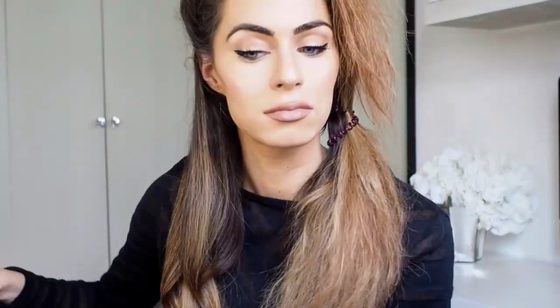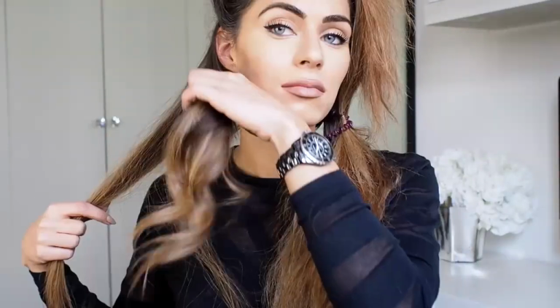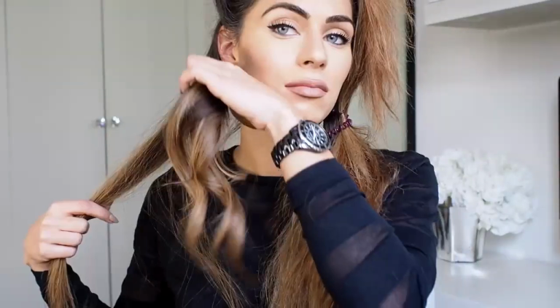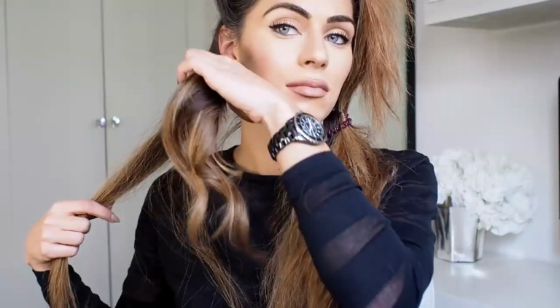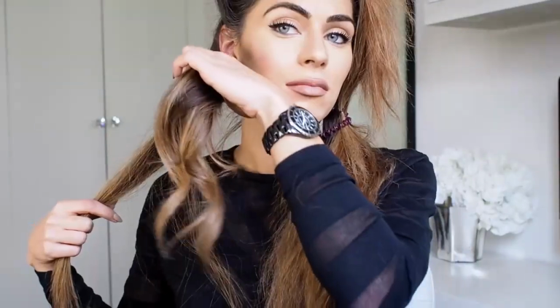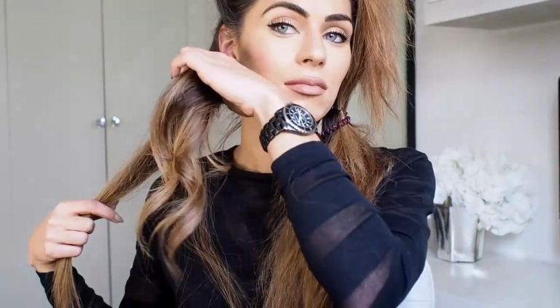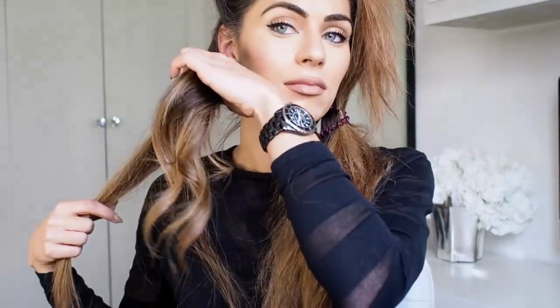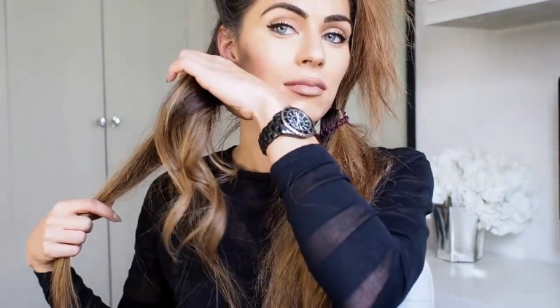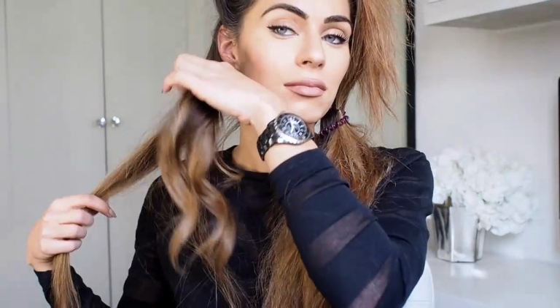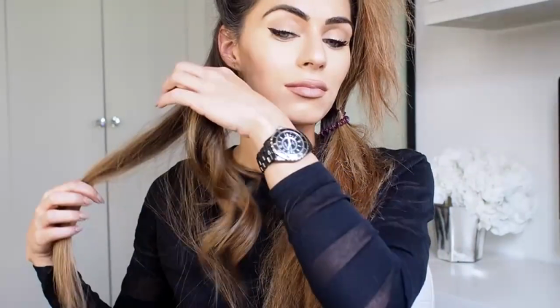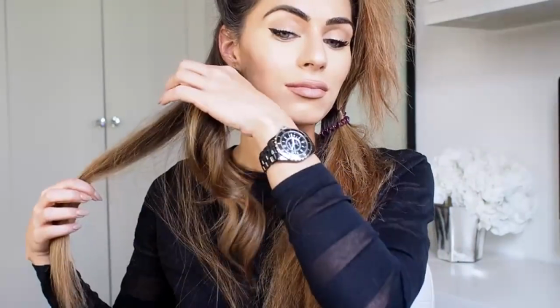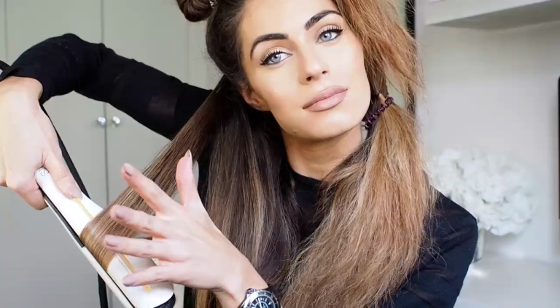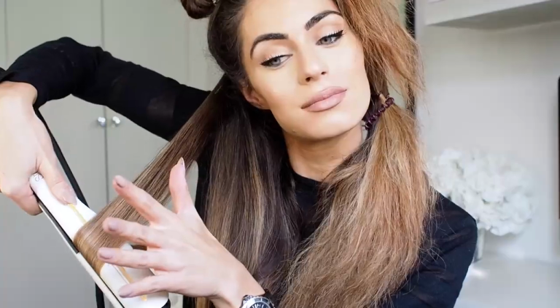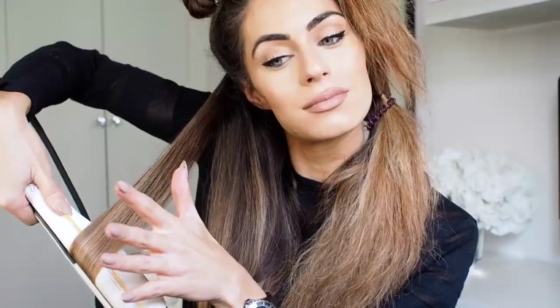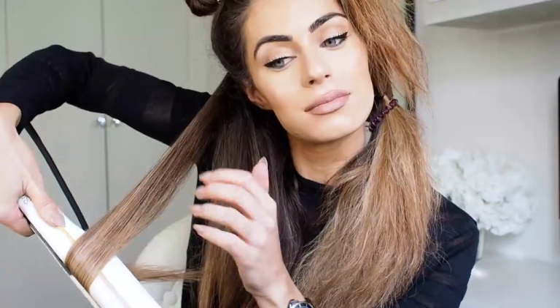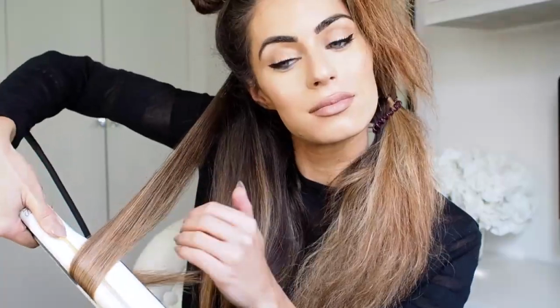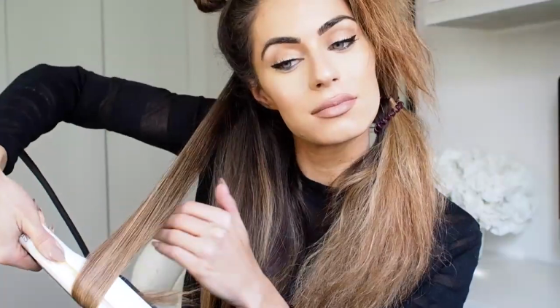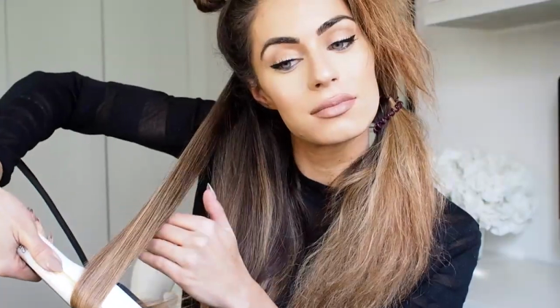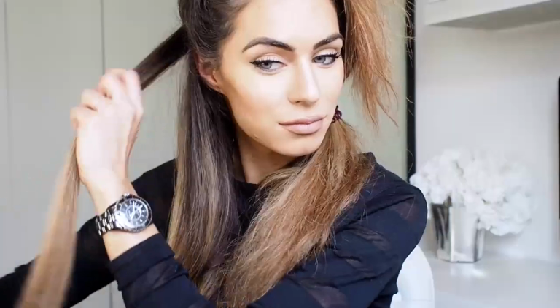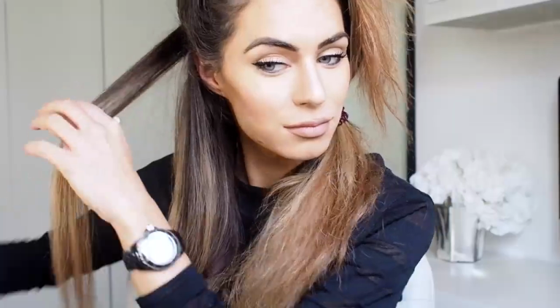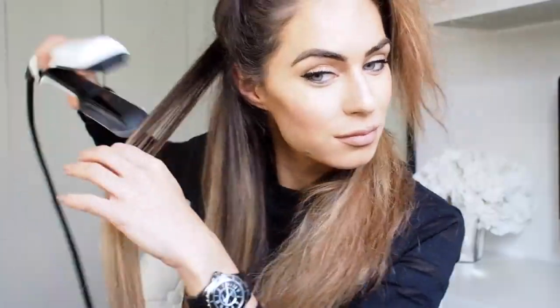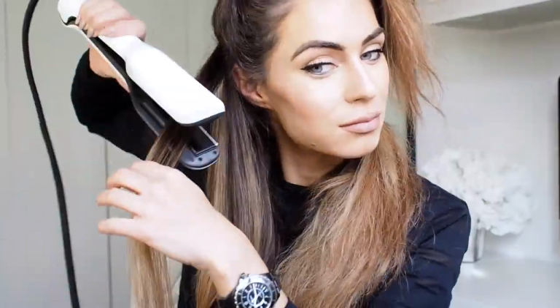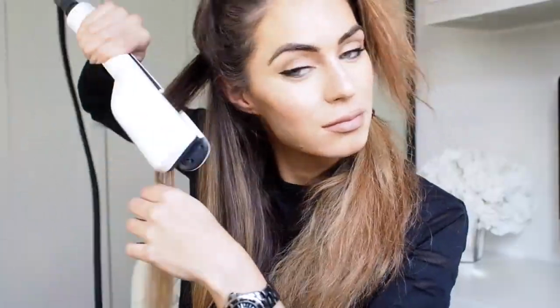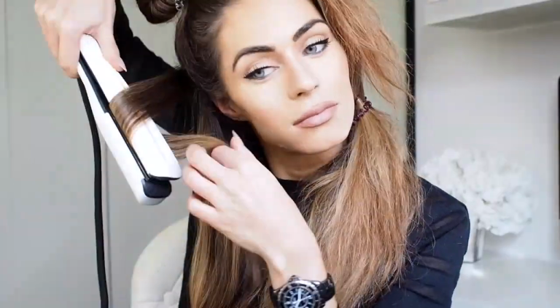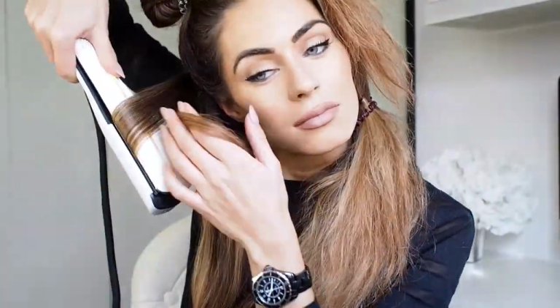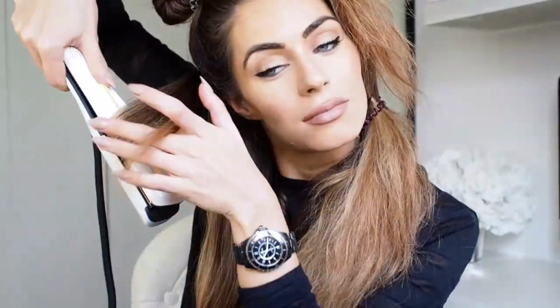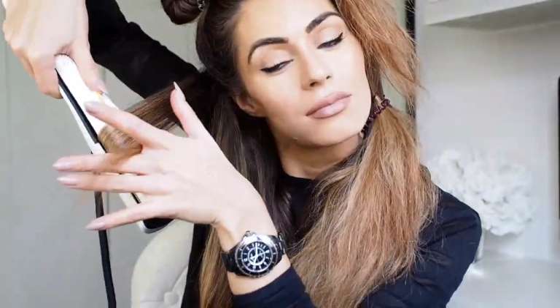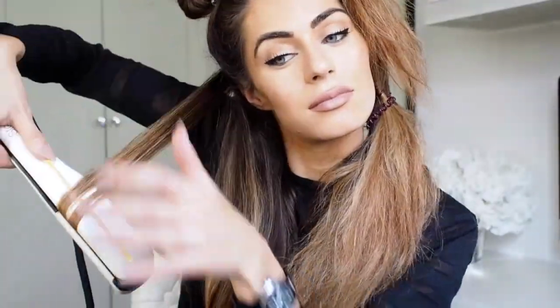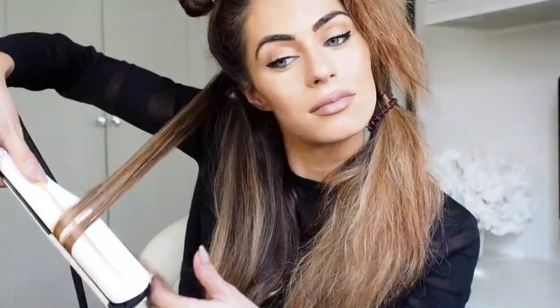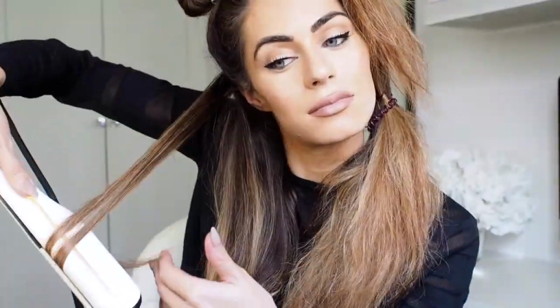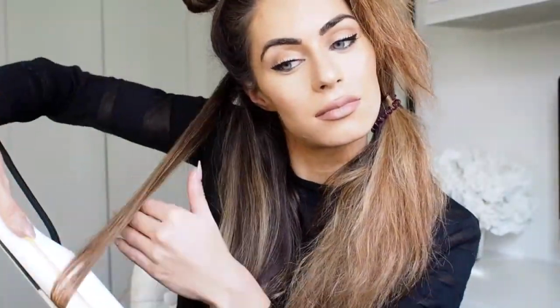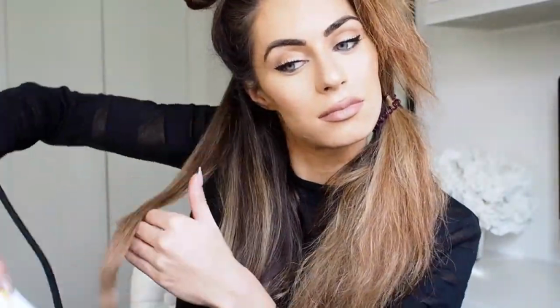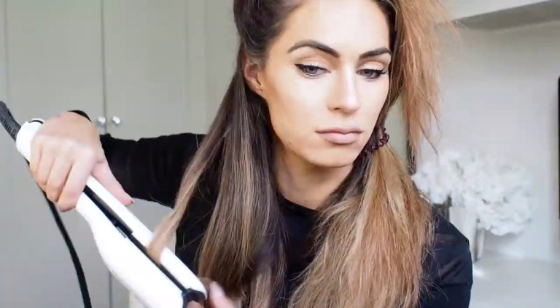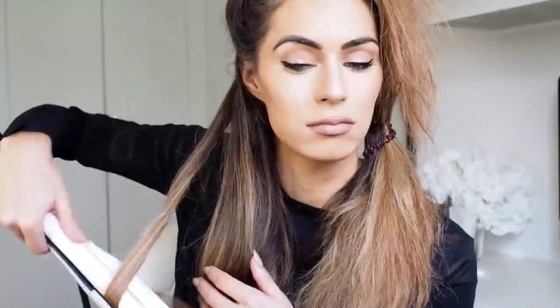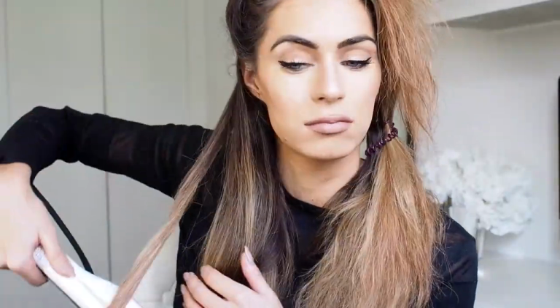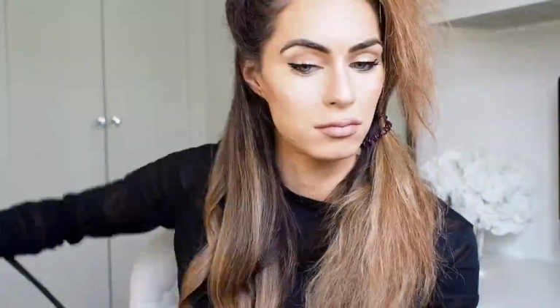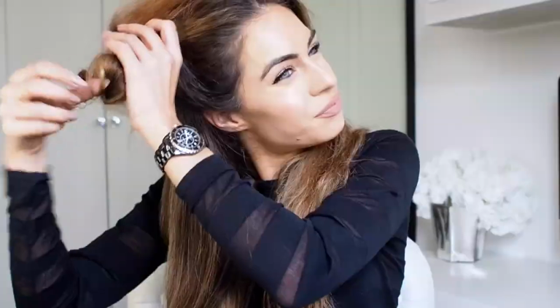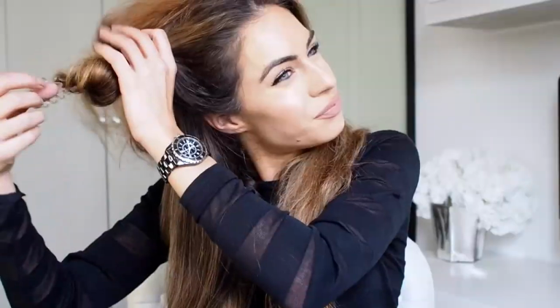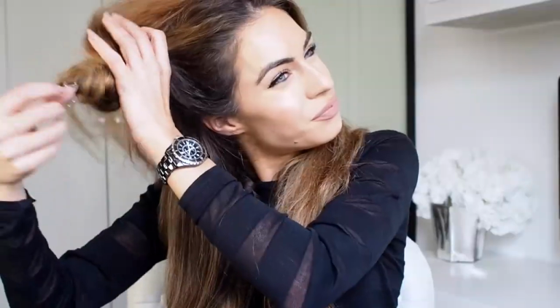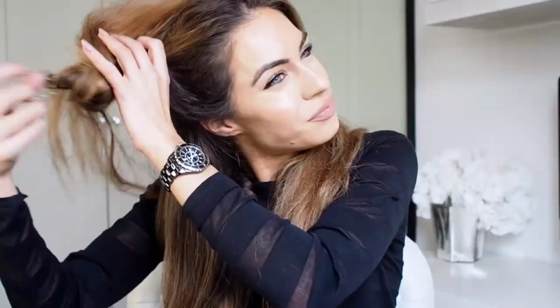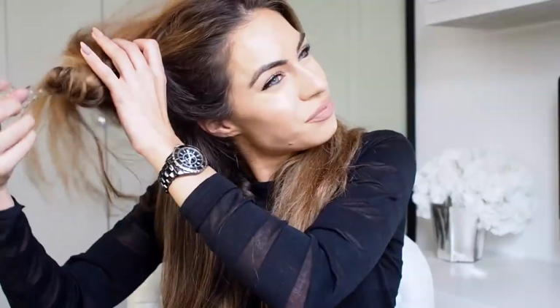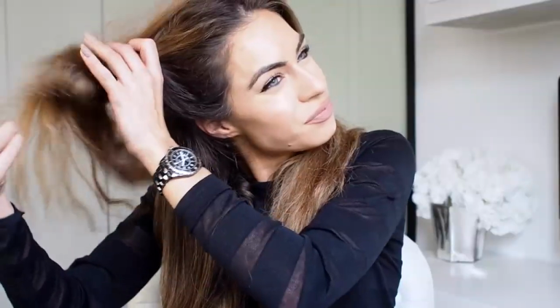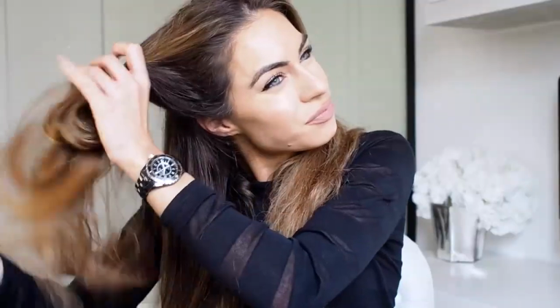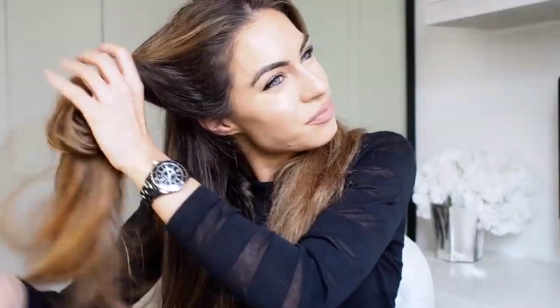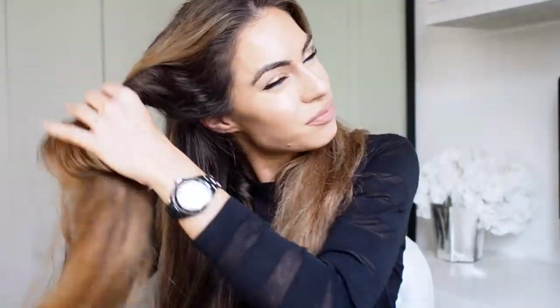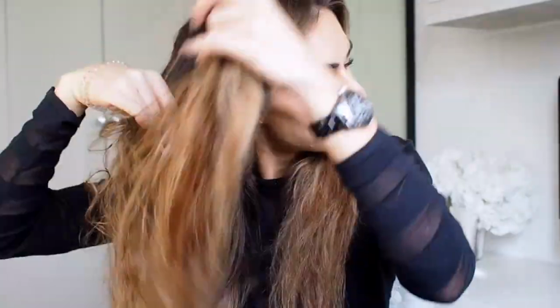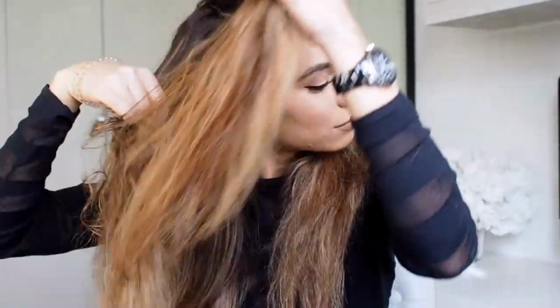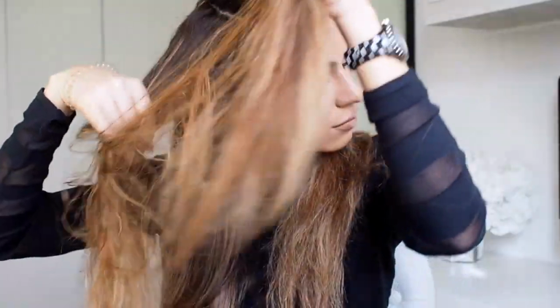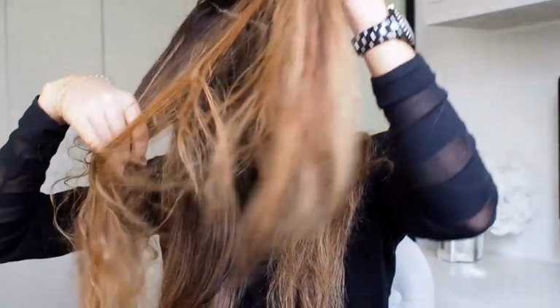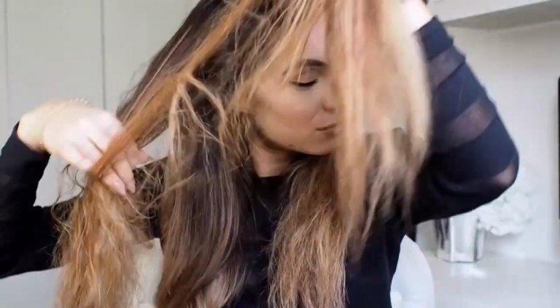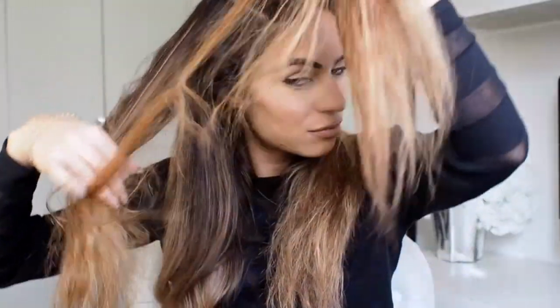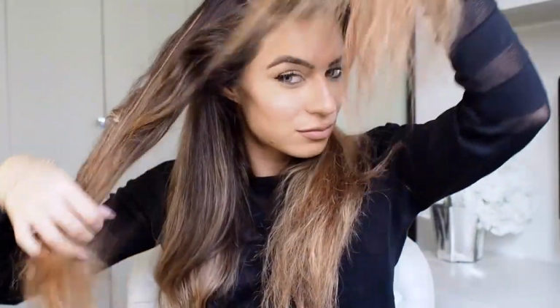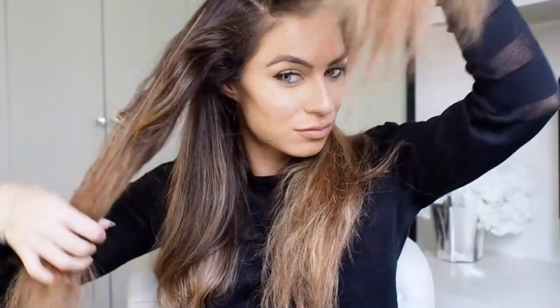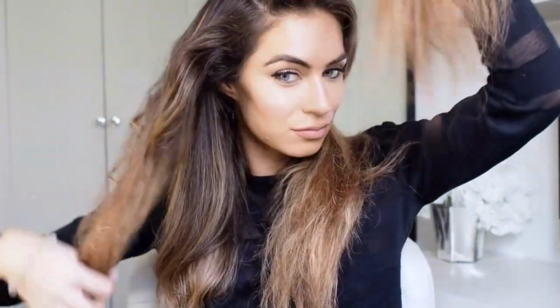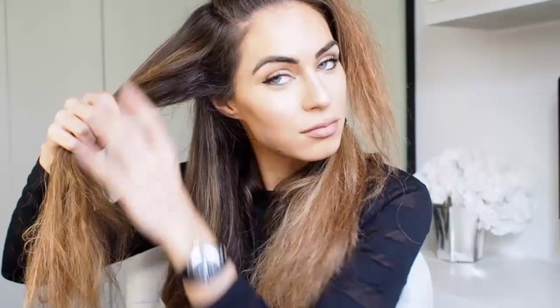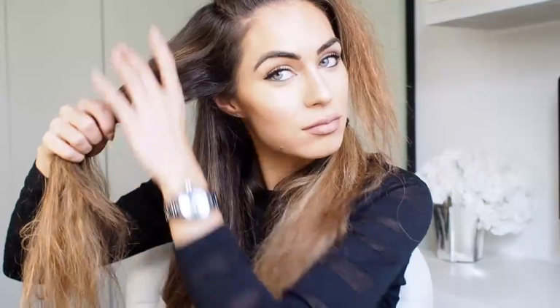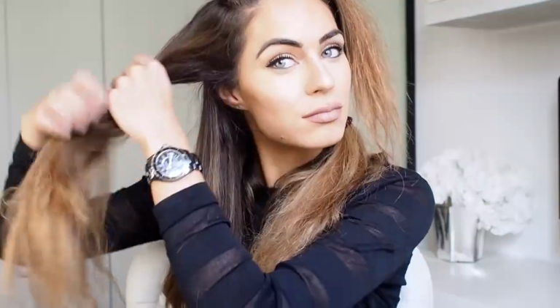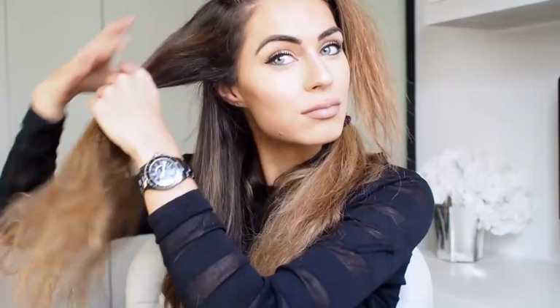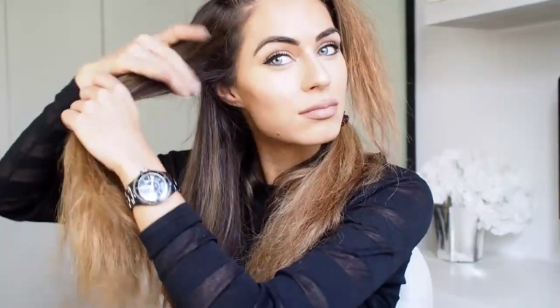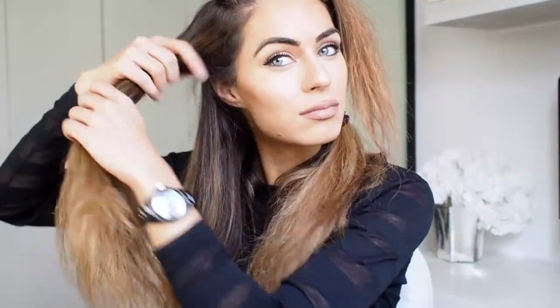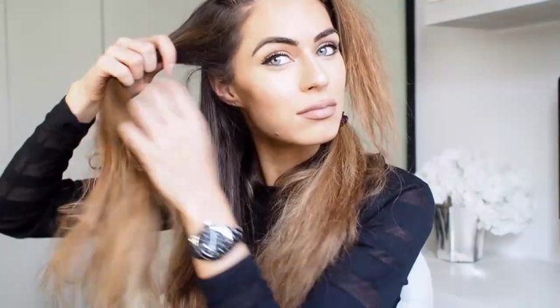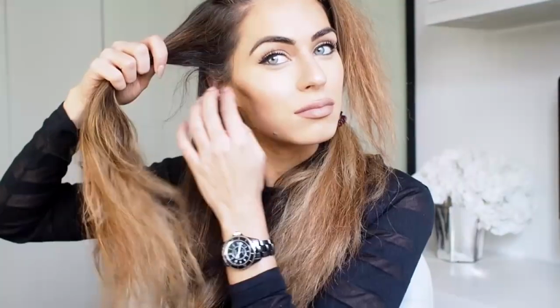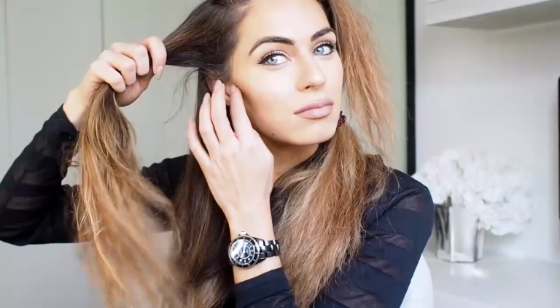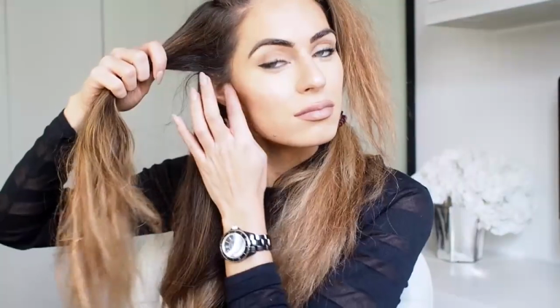Obviously if you've got quite thin hair you can do the exact opposite and it will definitely add more volume to your waves and give you a much fuller look.